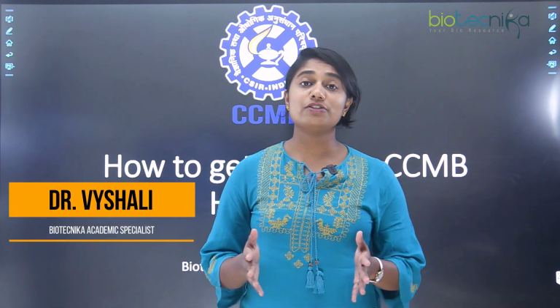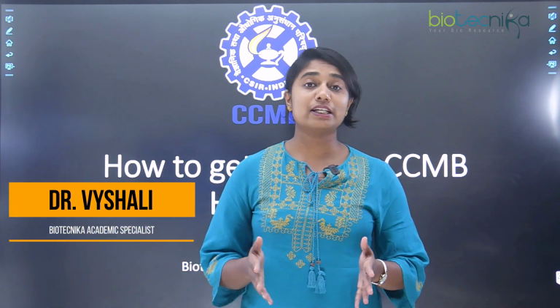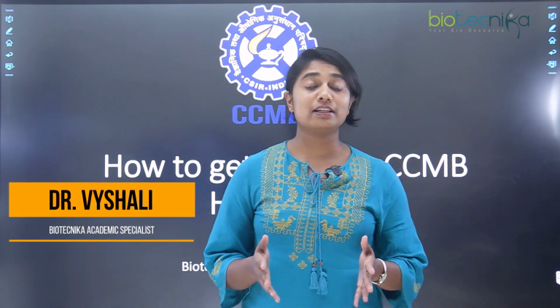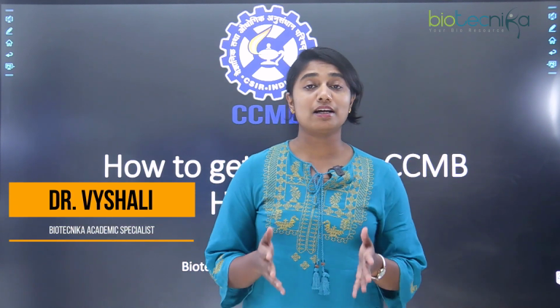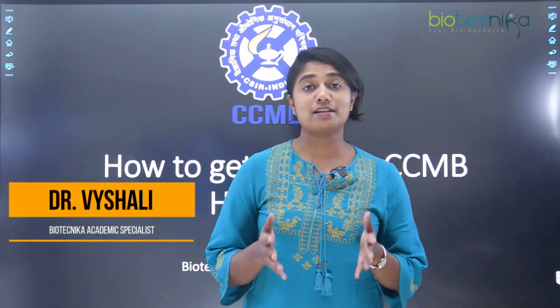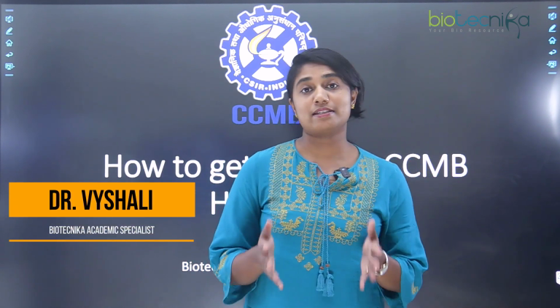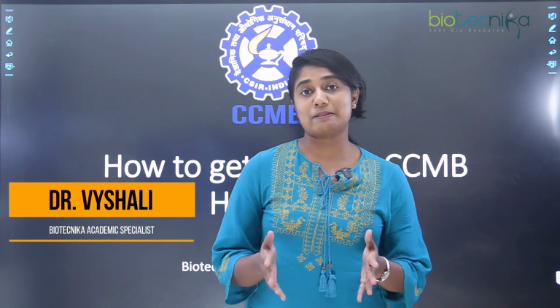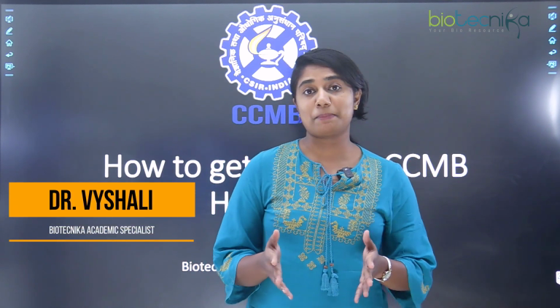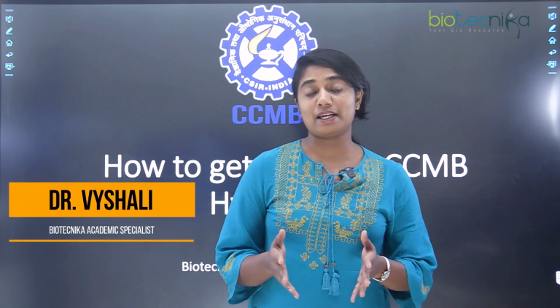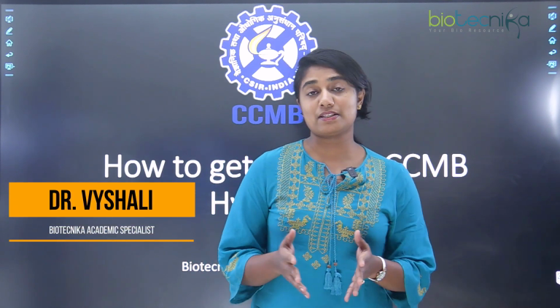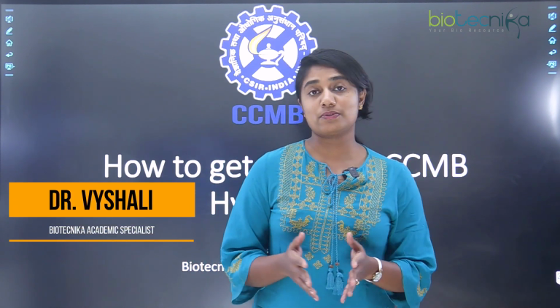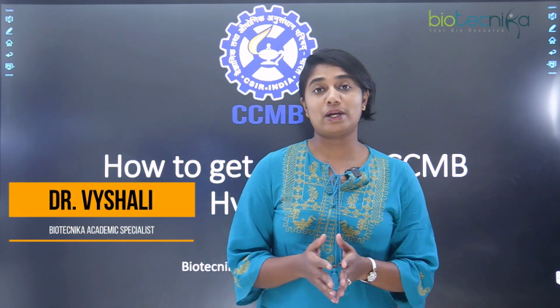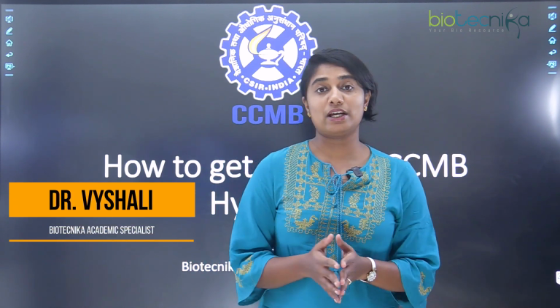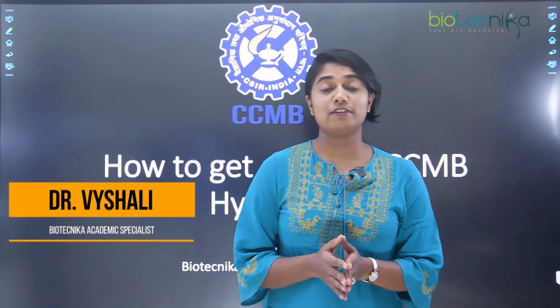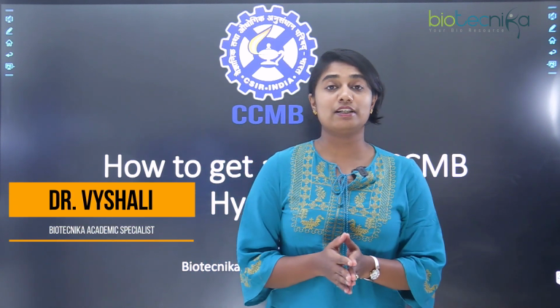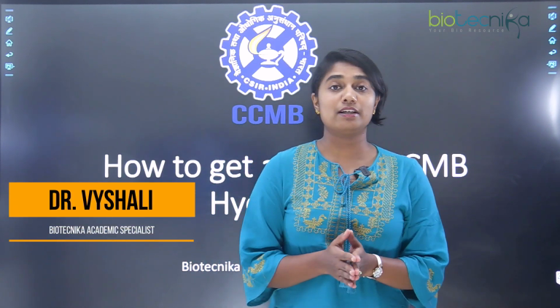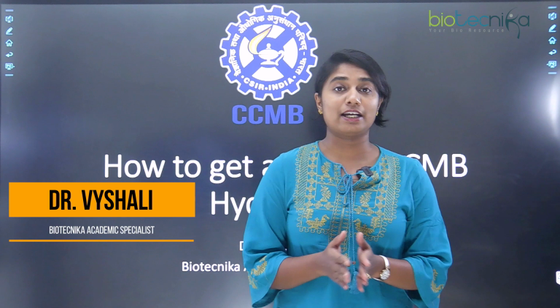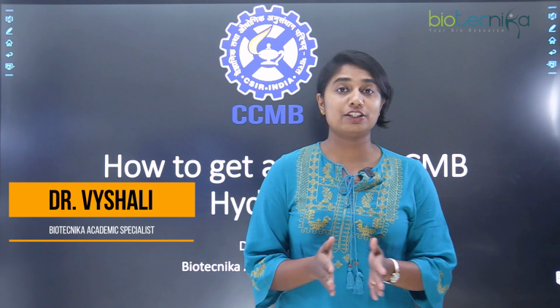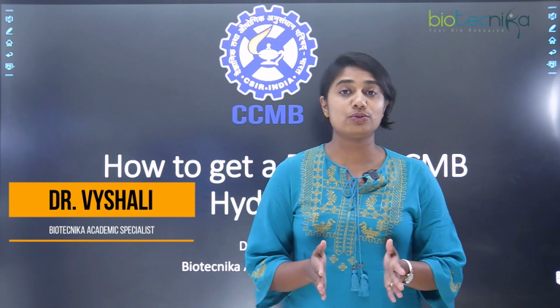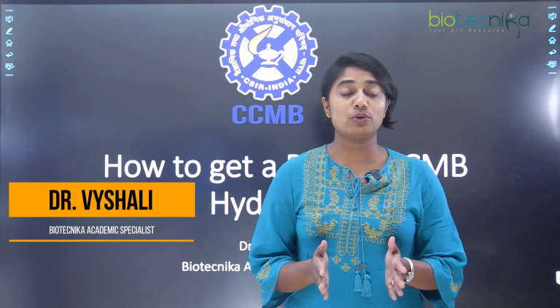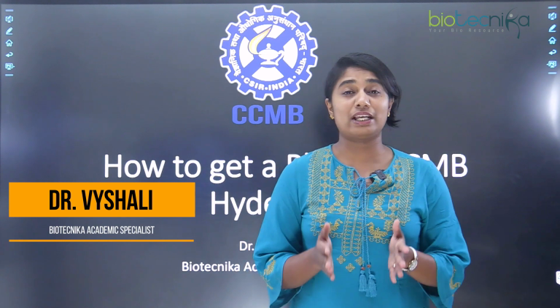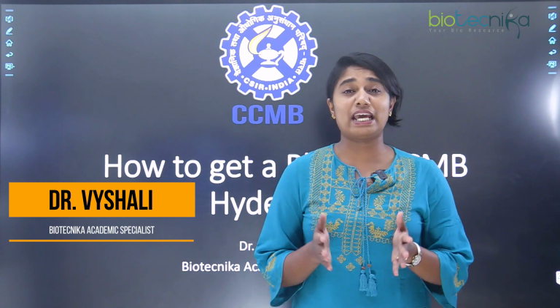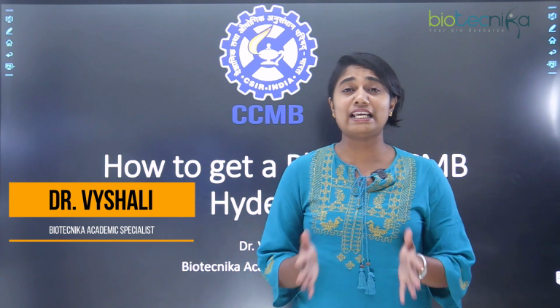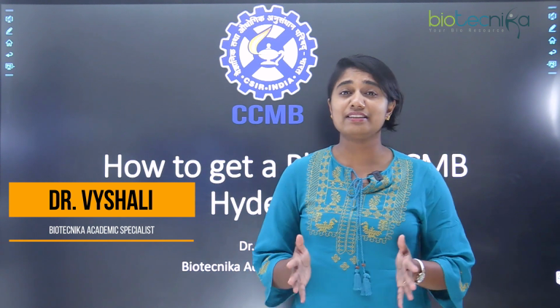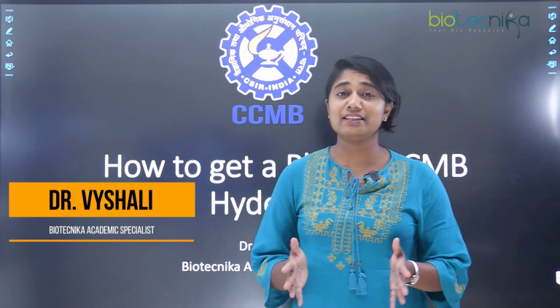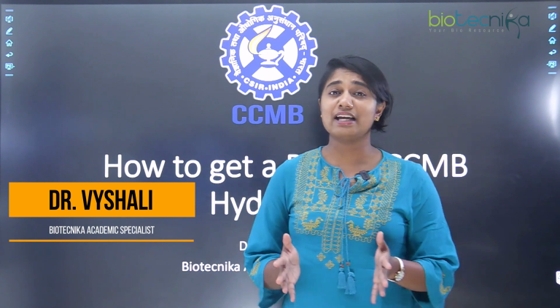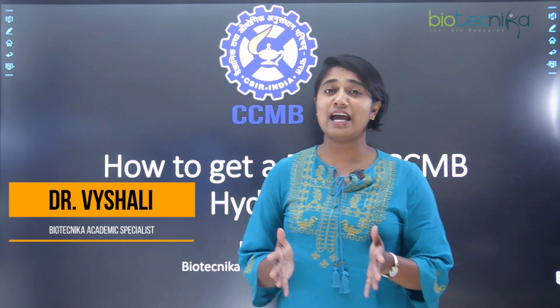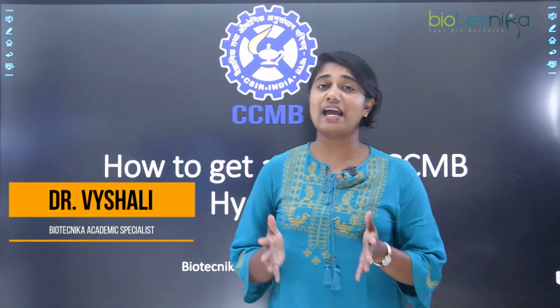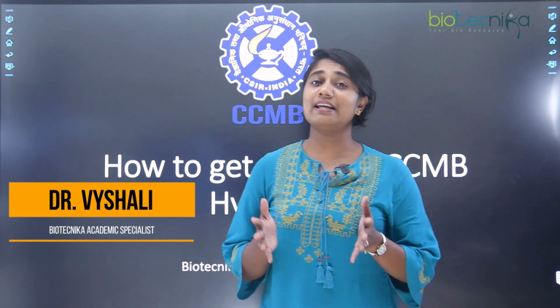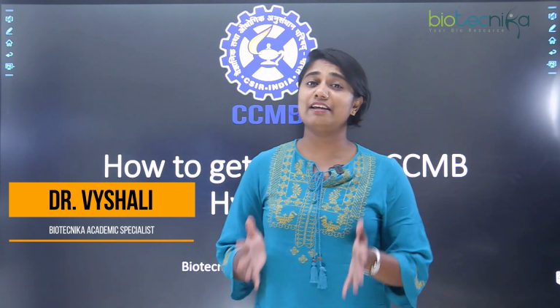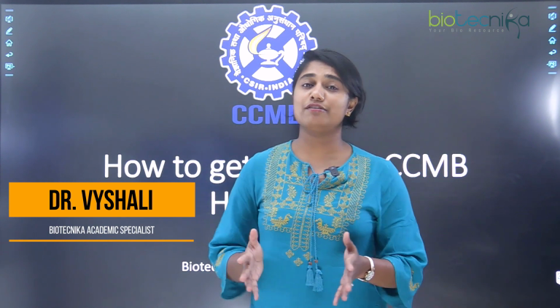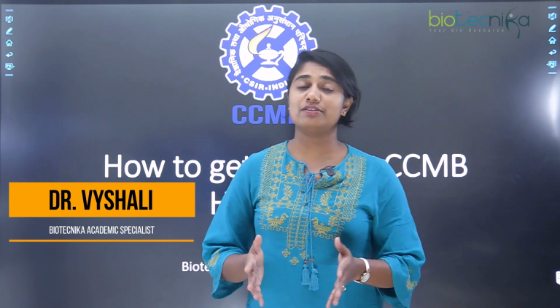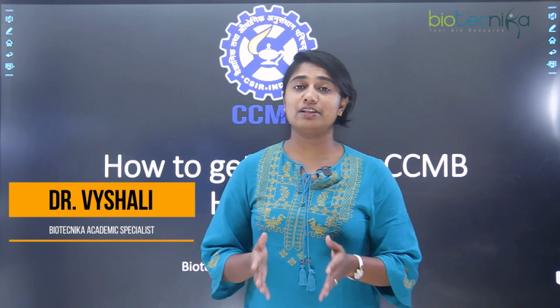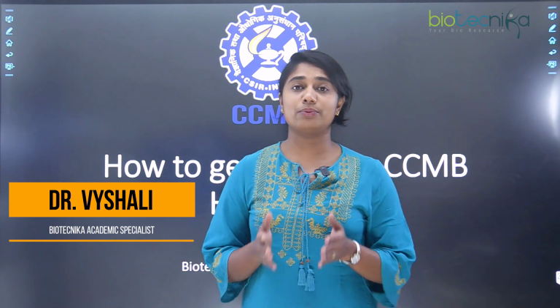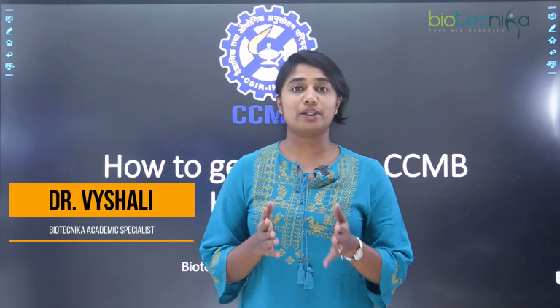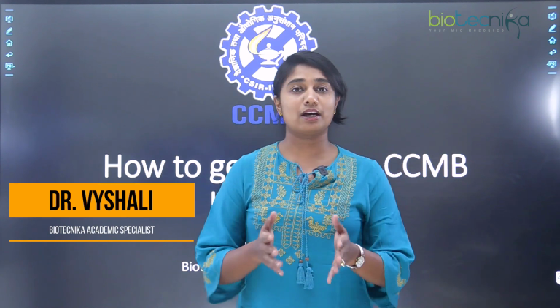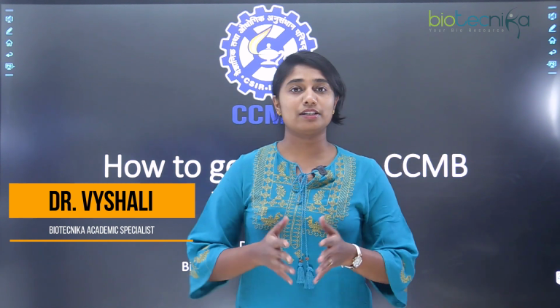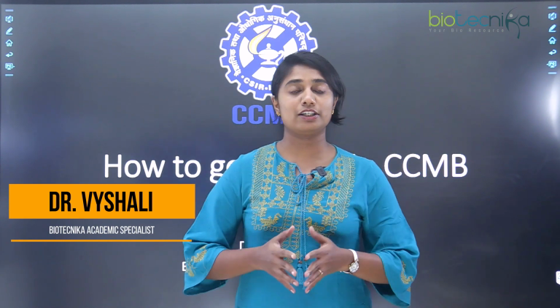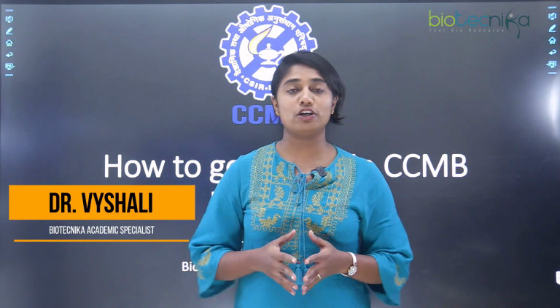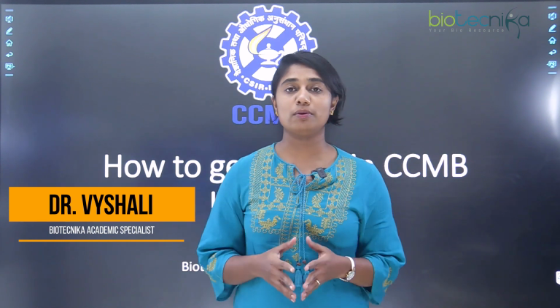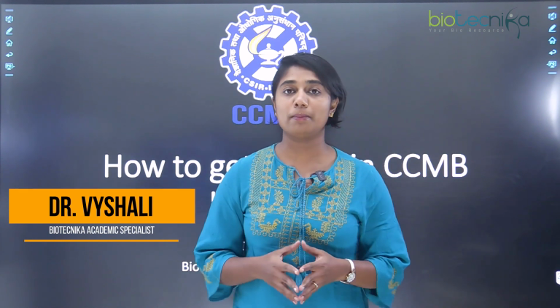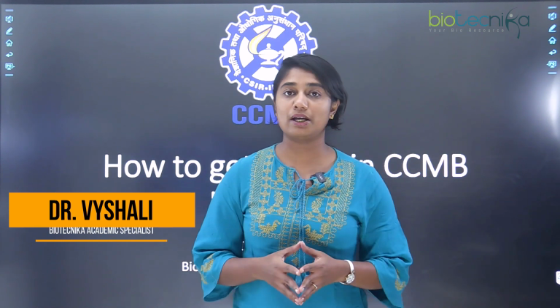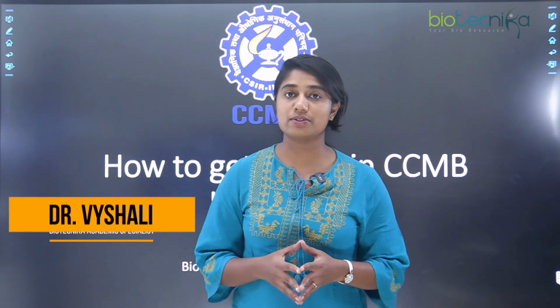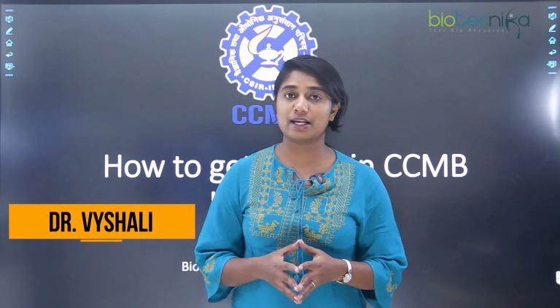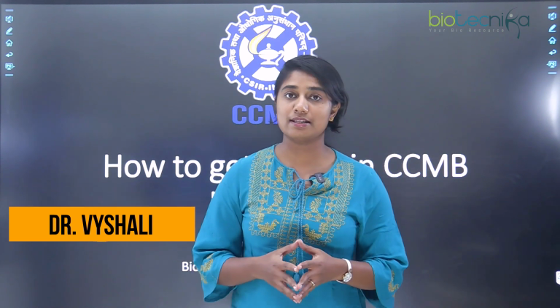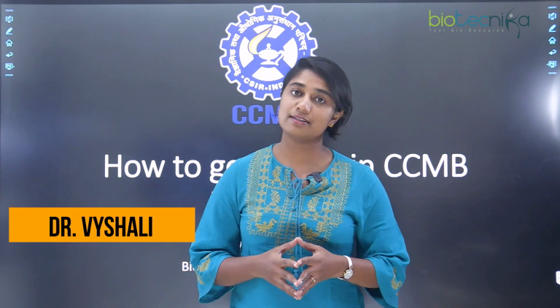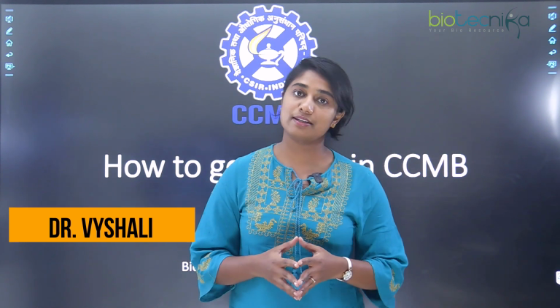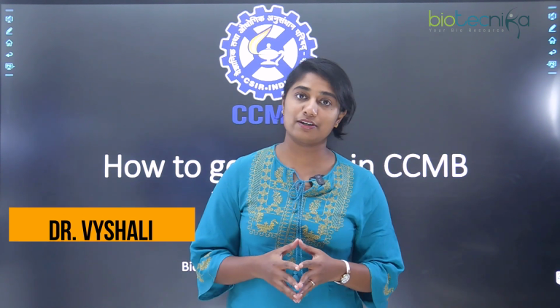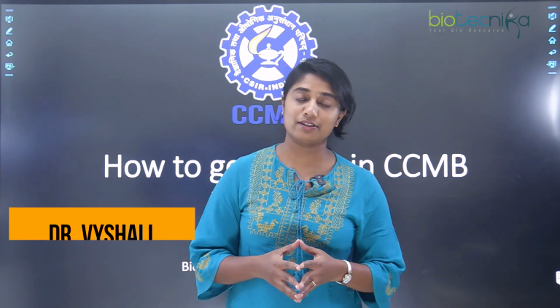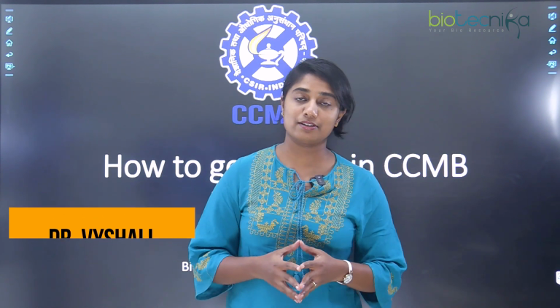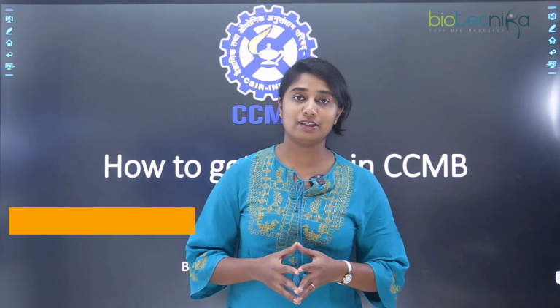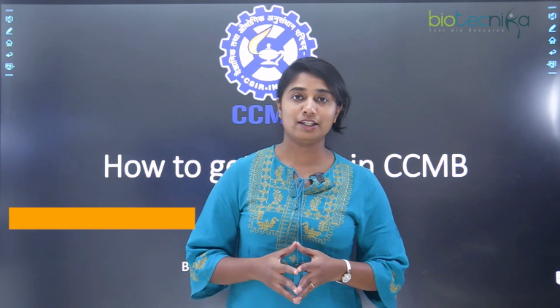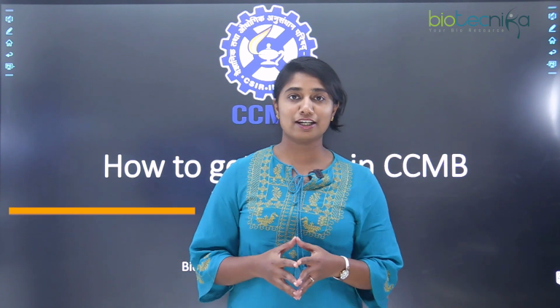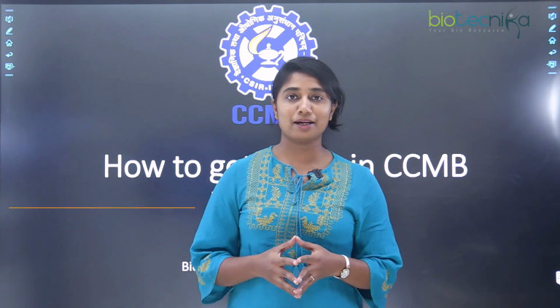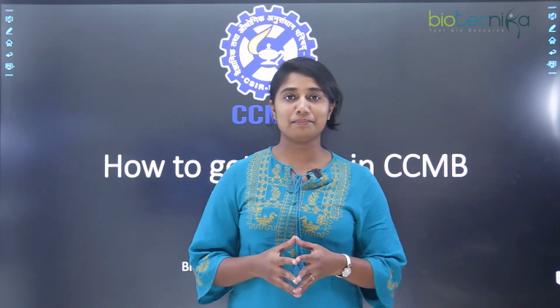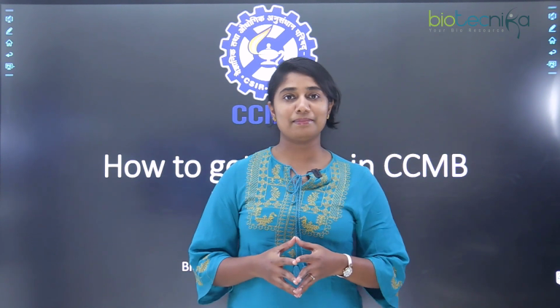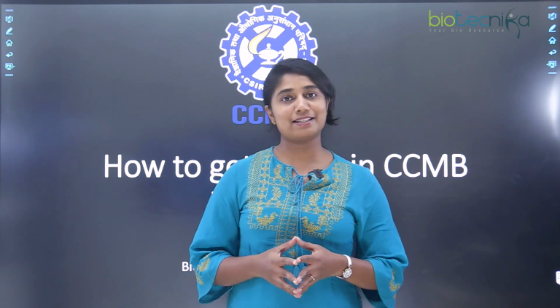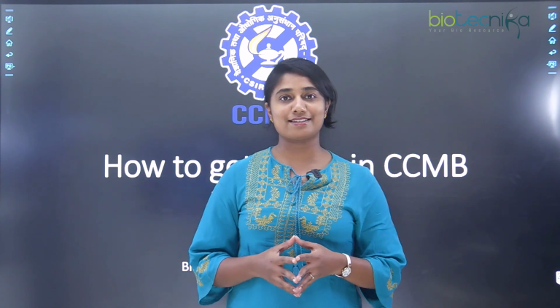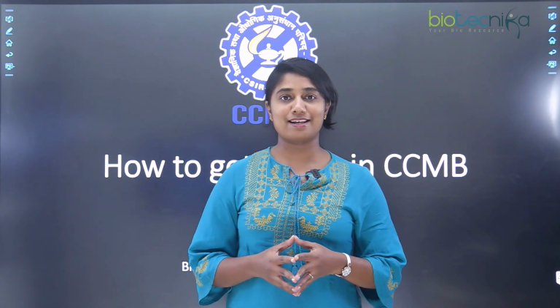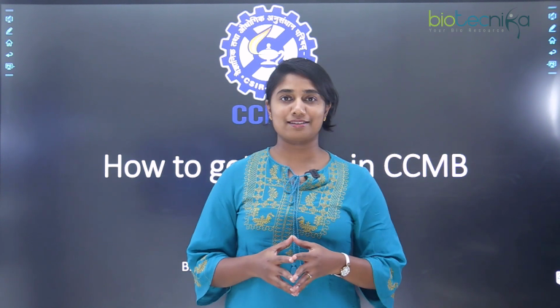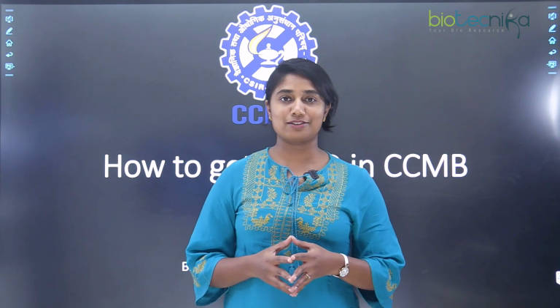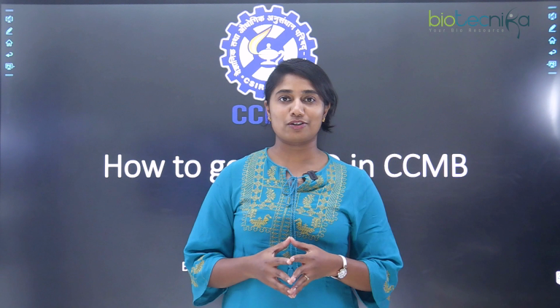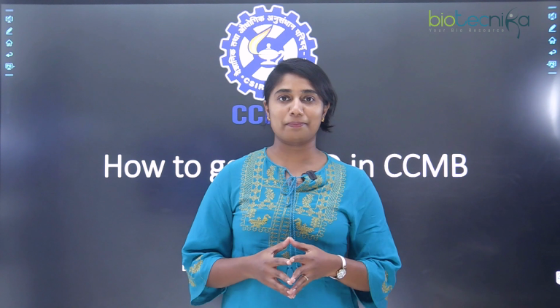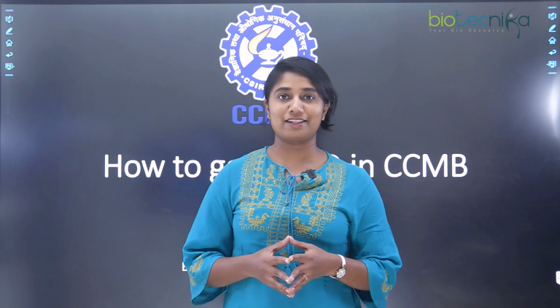Biotechnica is a space where we guide you on anything and everything regarding your bioscience career. Come, let's start the topic.